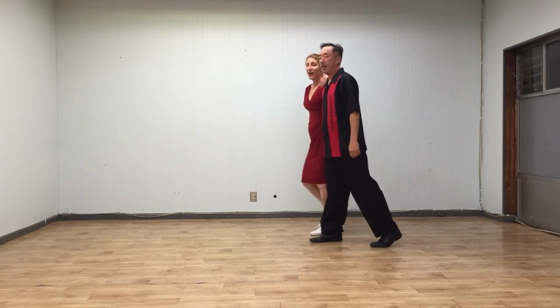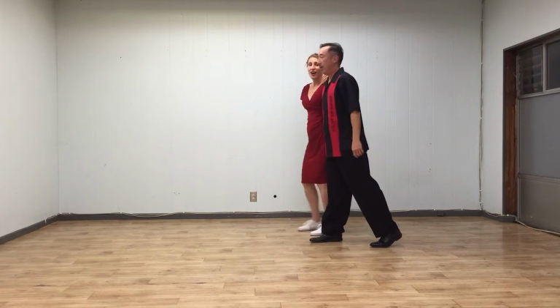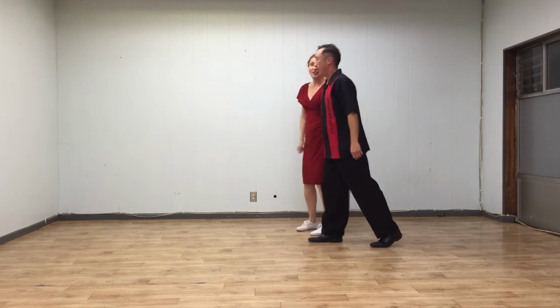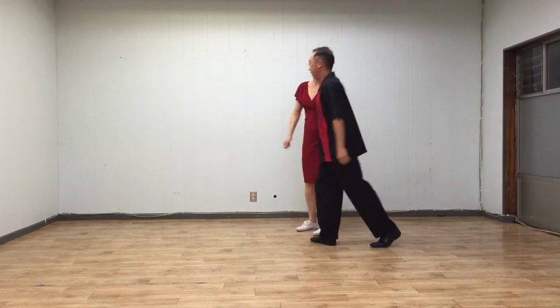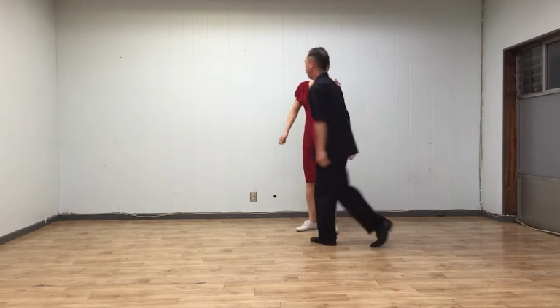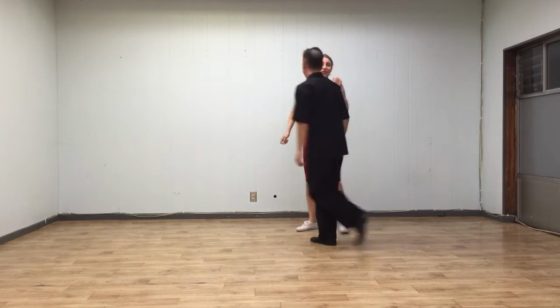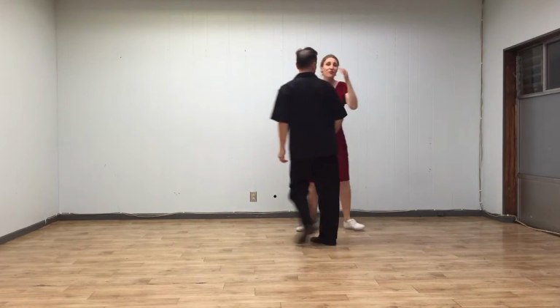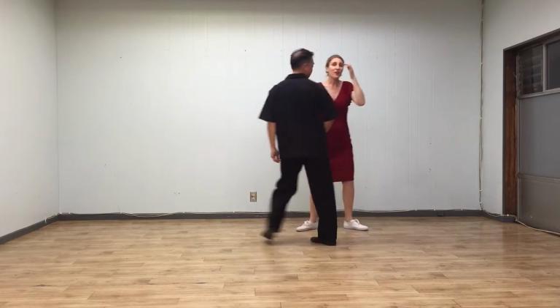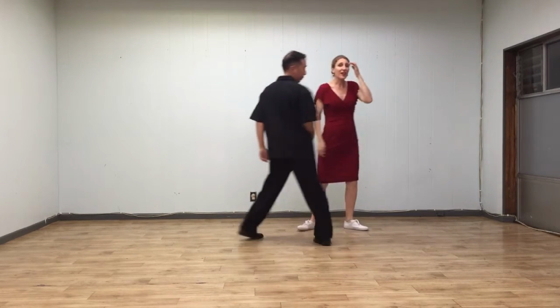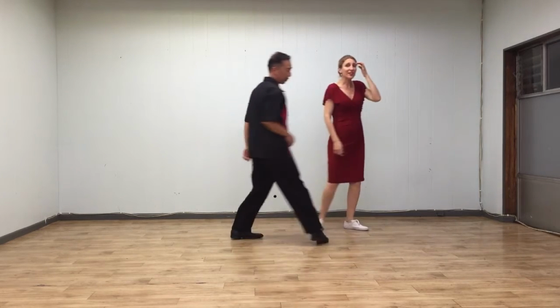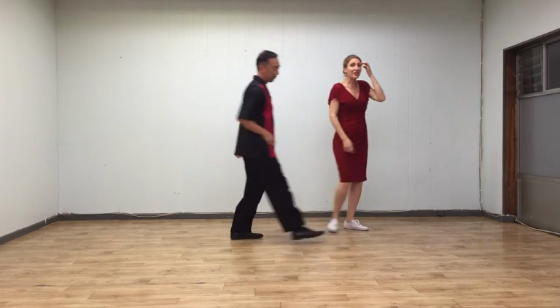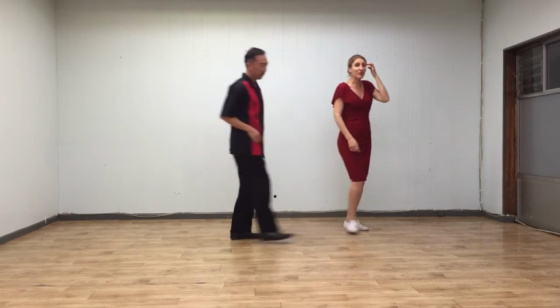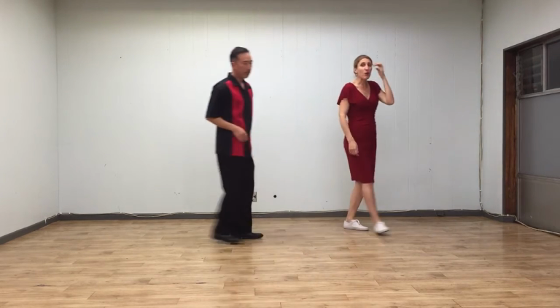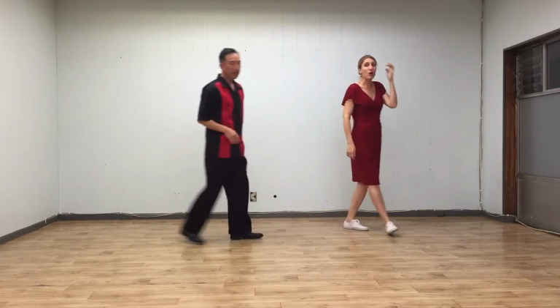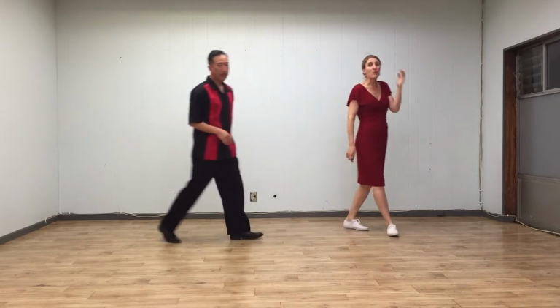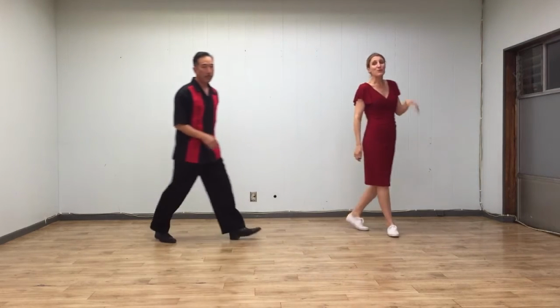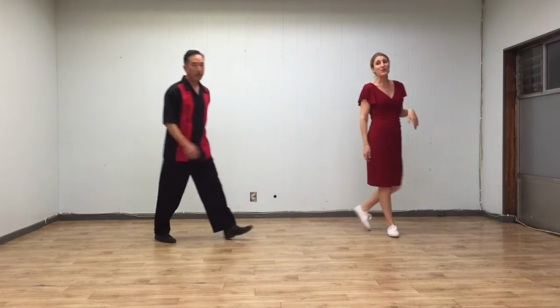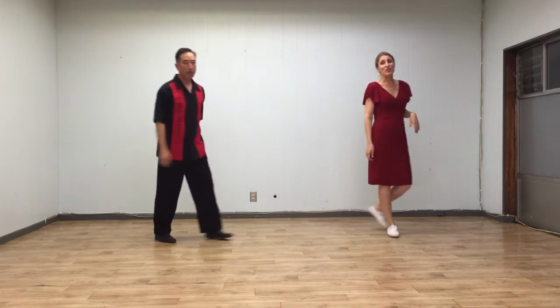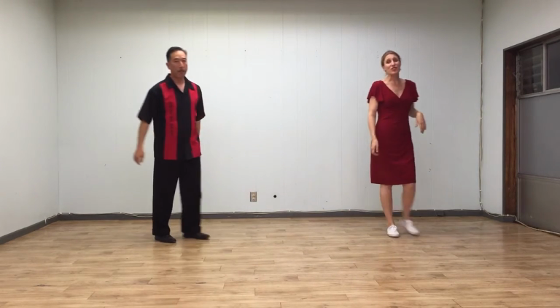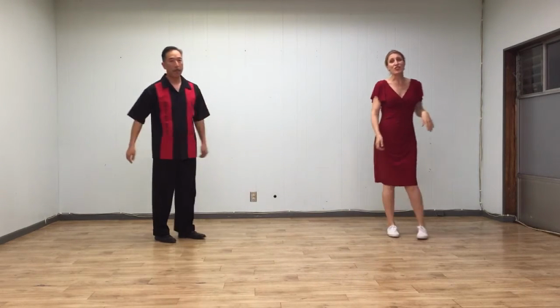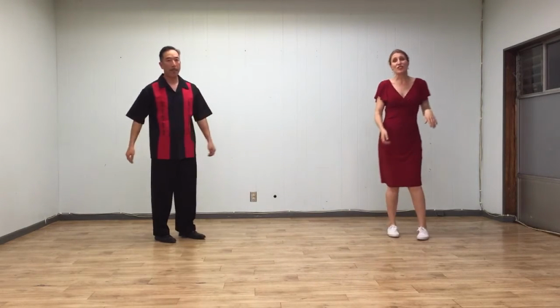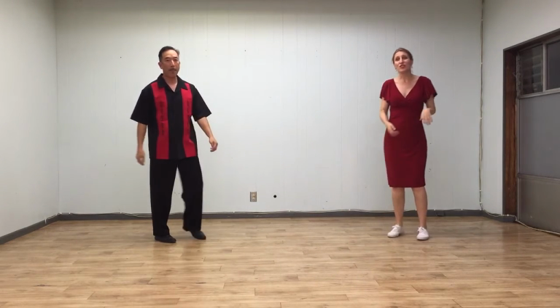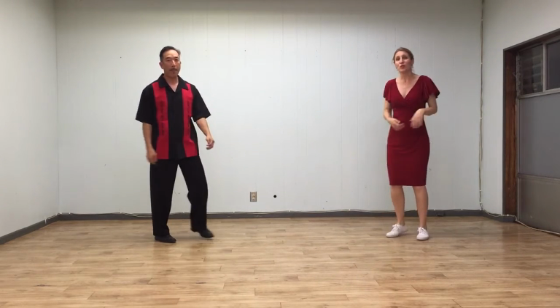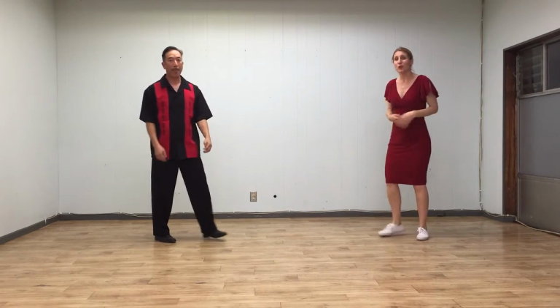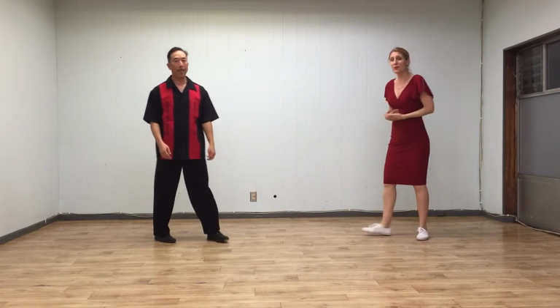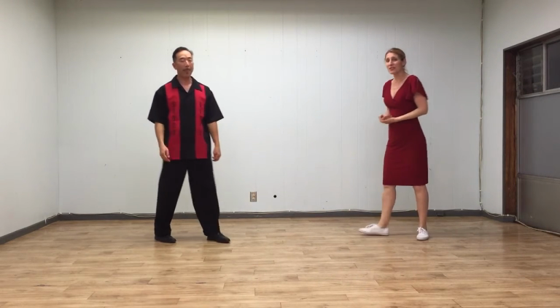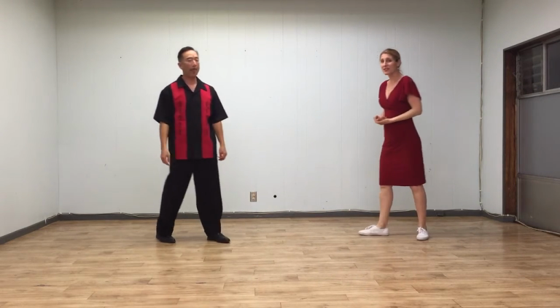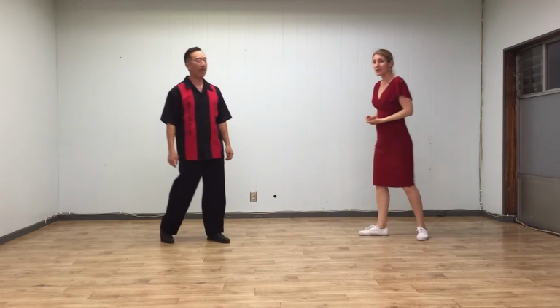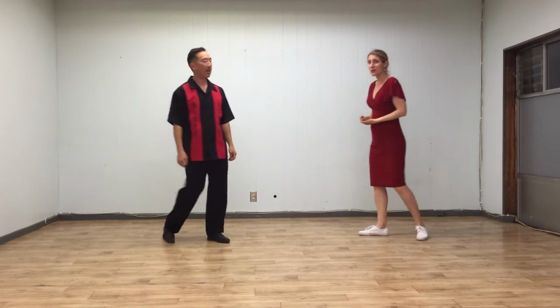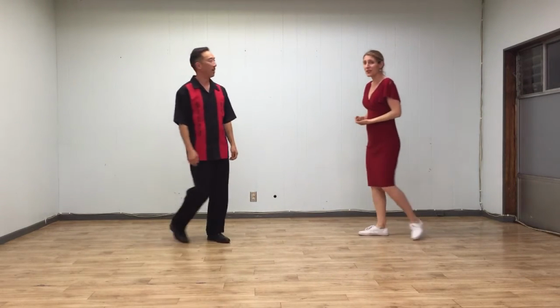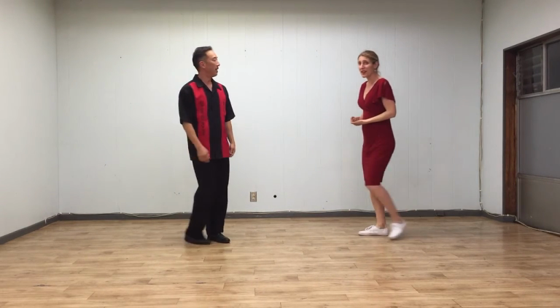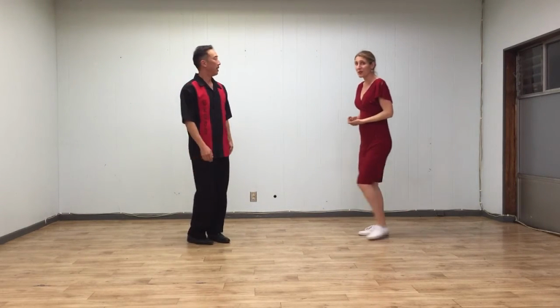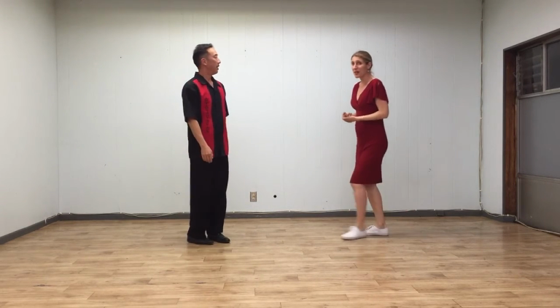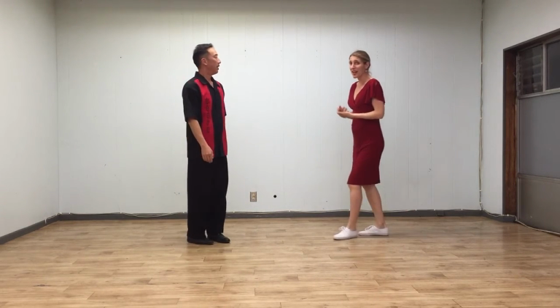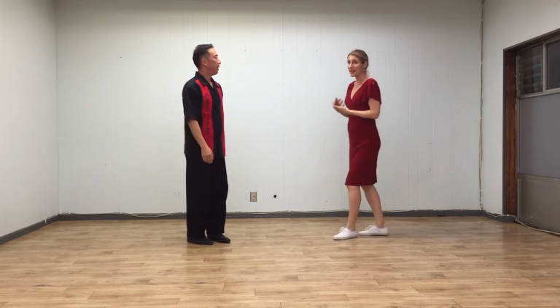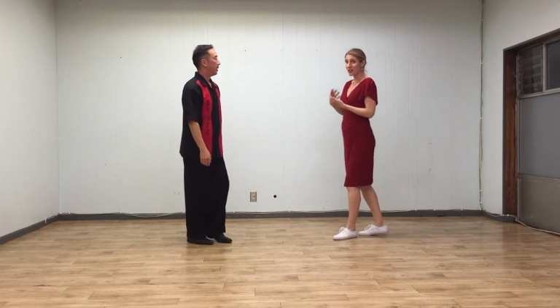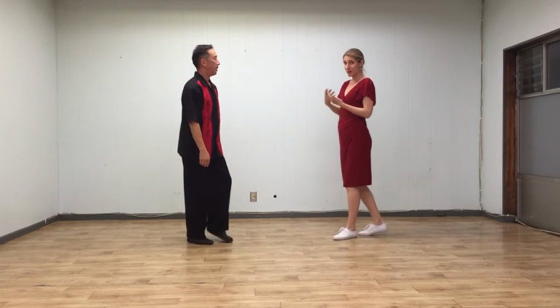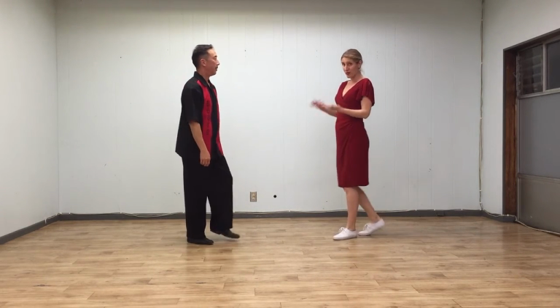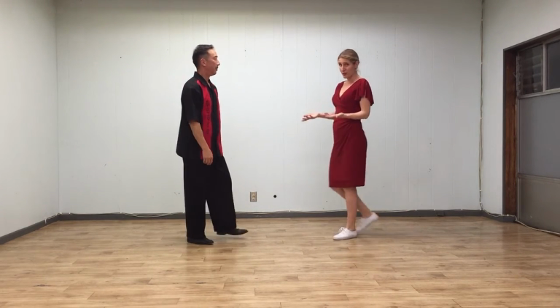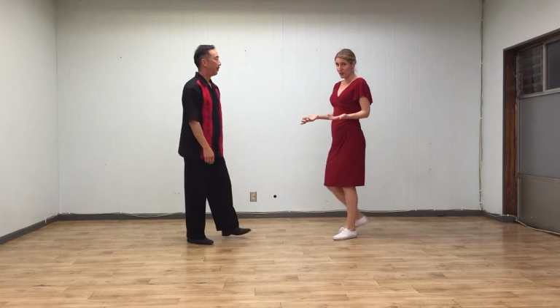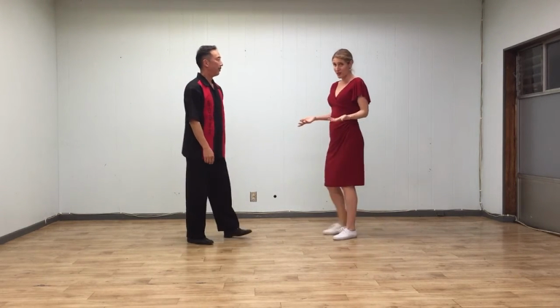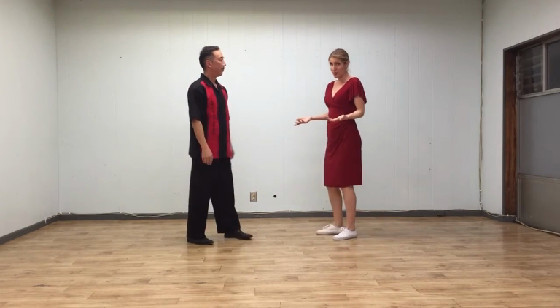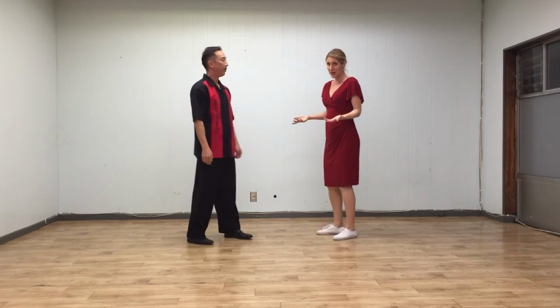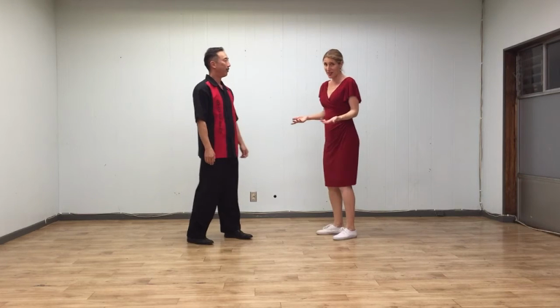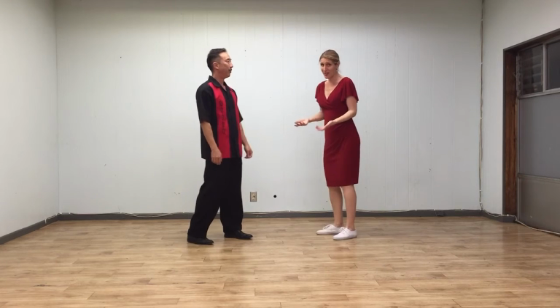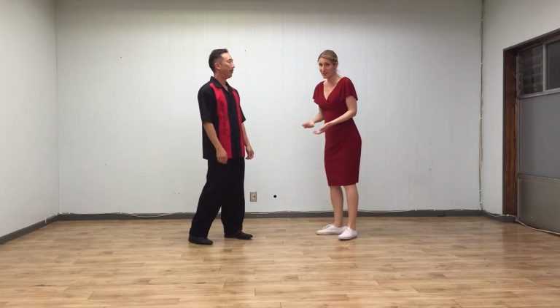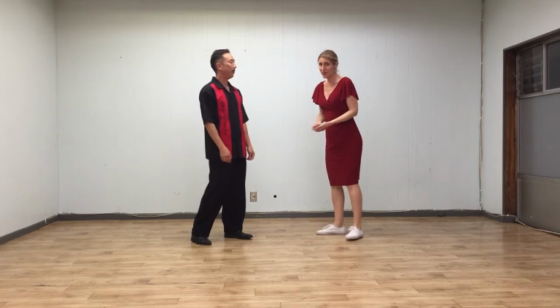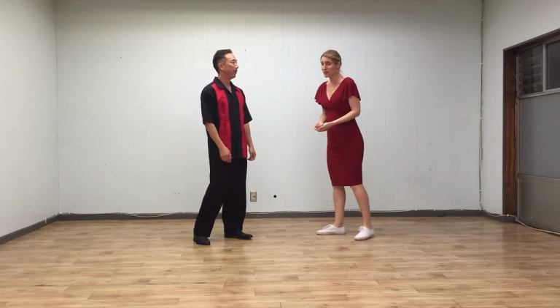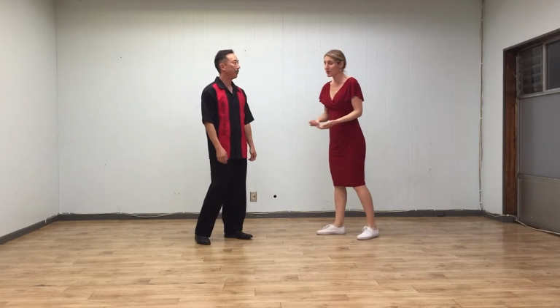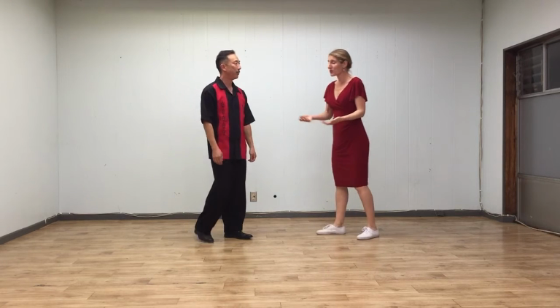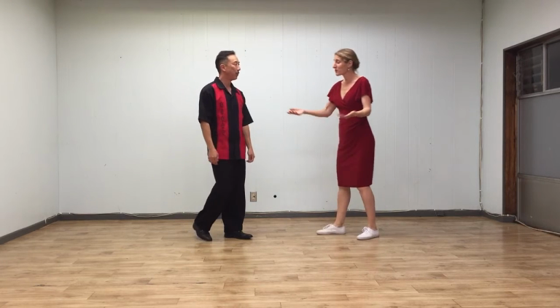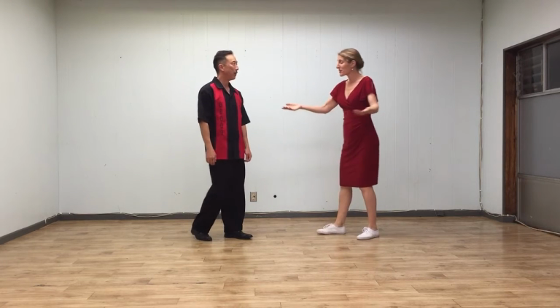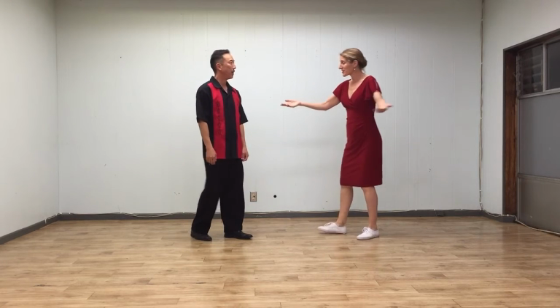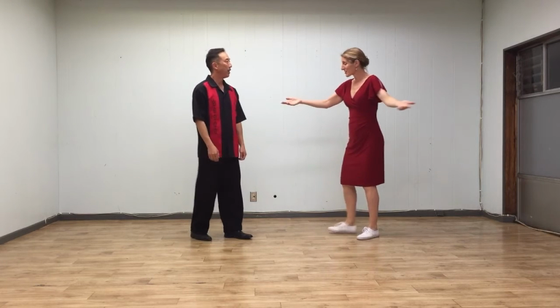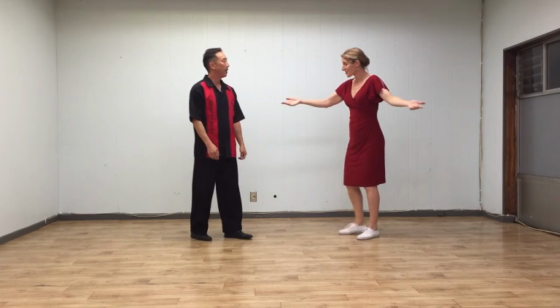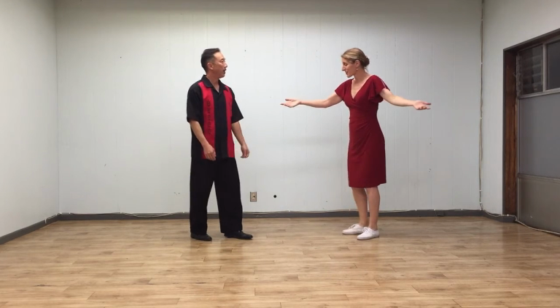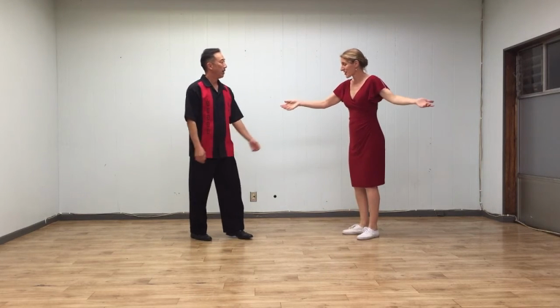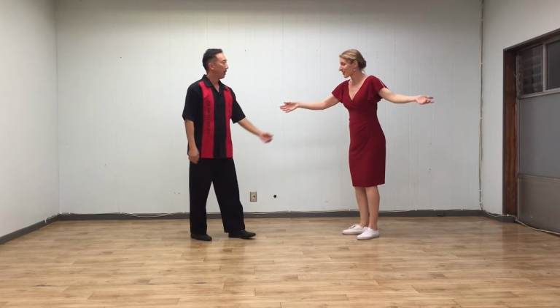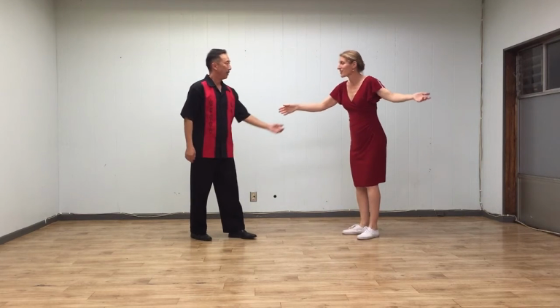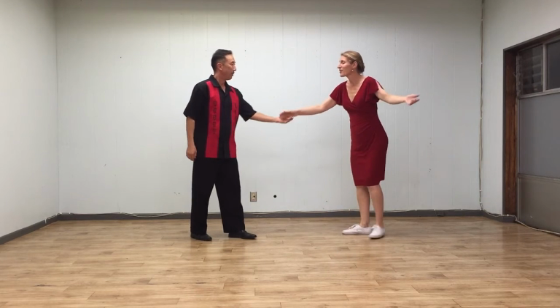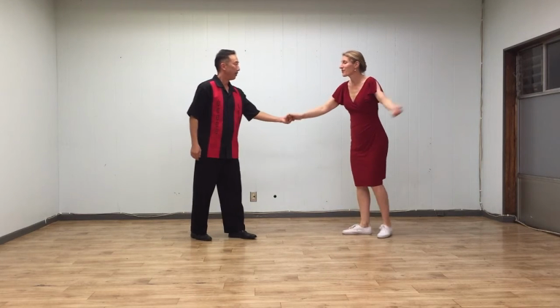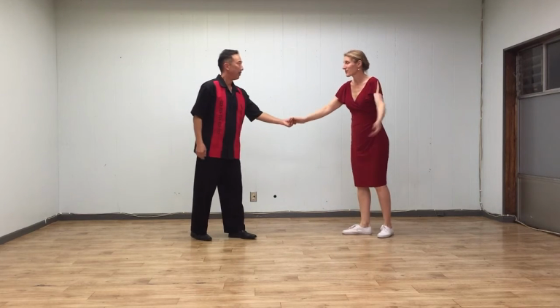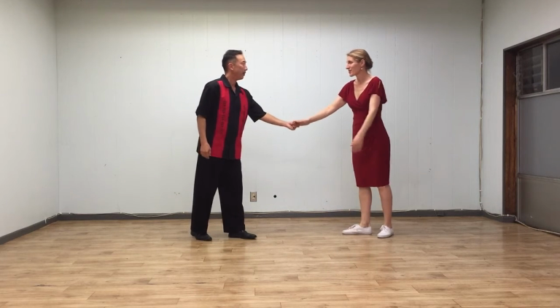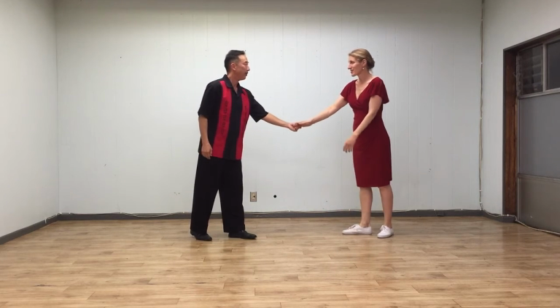Alright, and then finally, from open position to our basic swing out, we added a reverse swing out. So we'll do a basic swing out first.